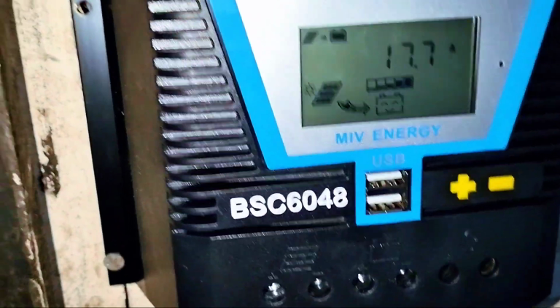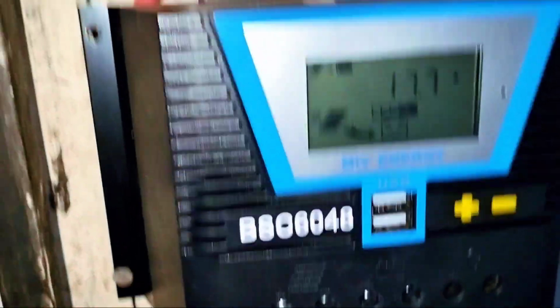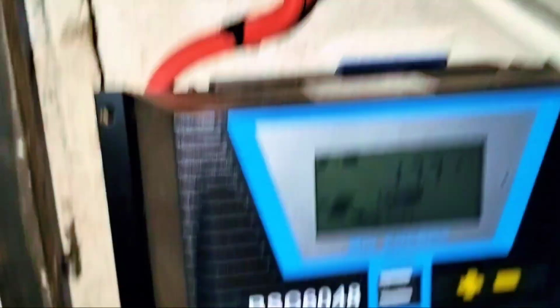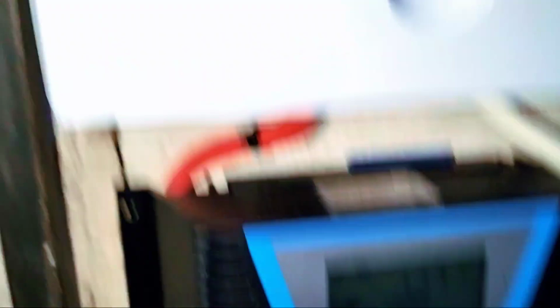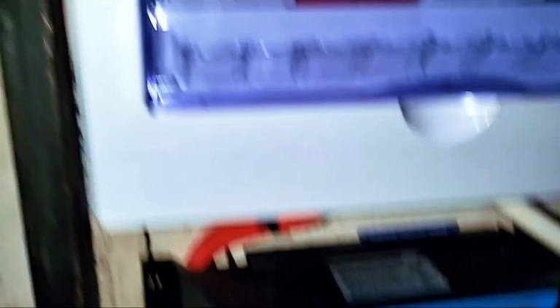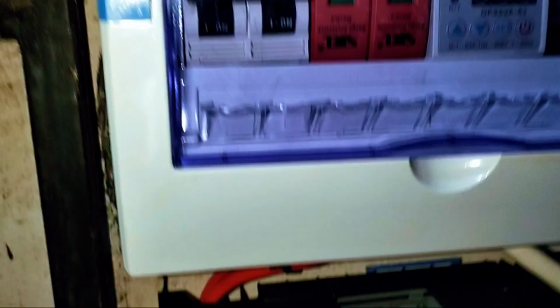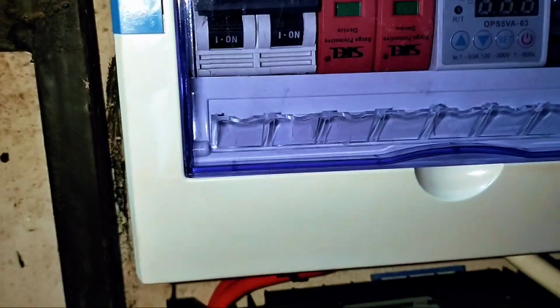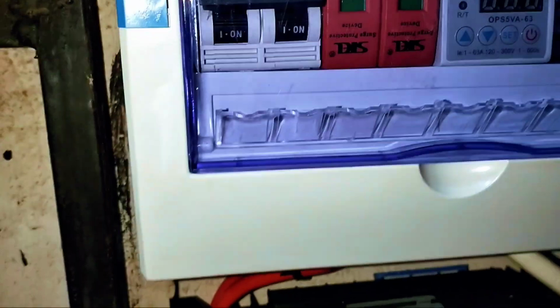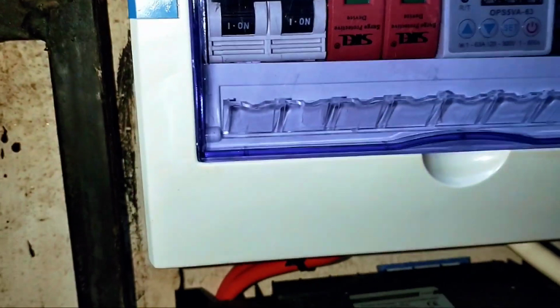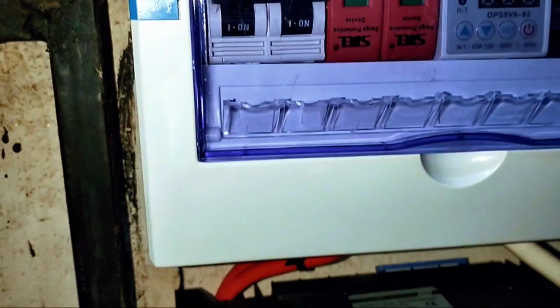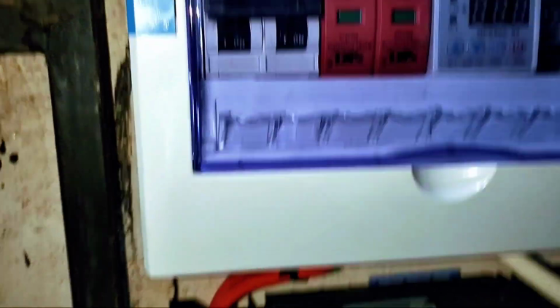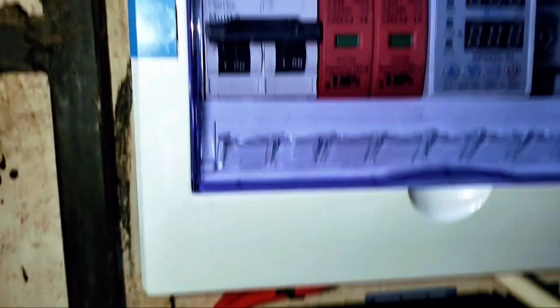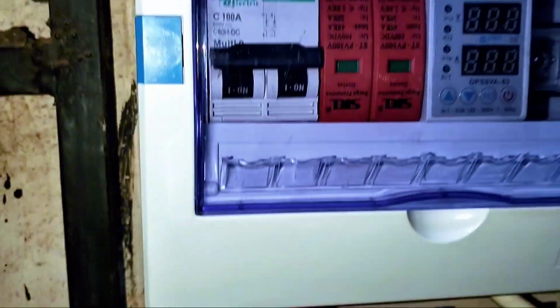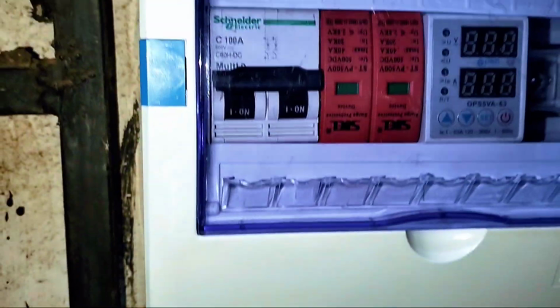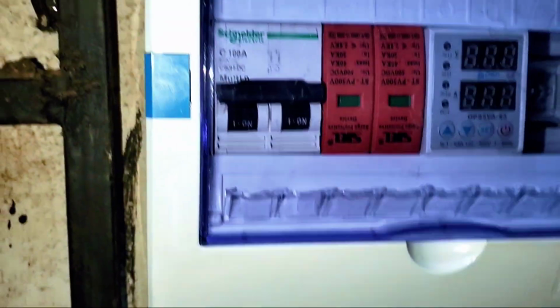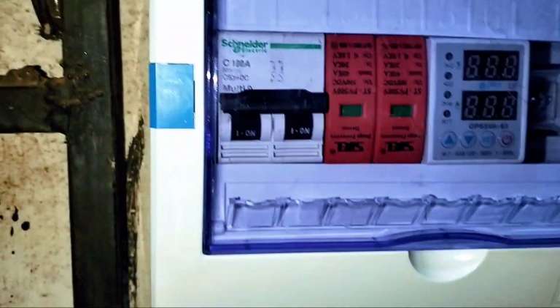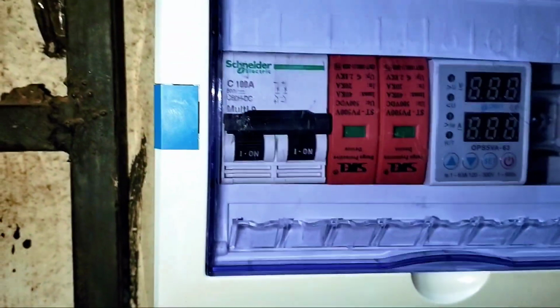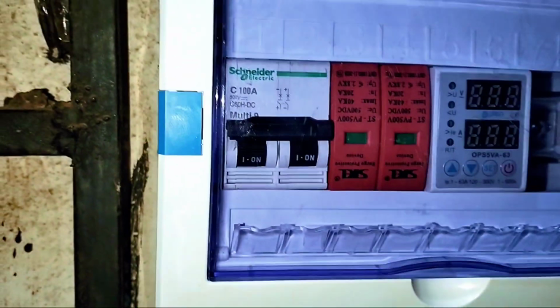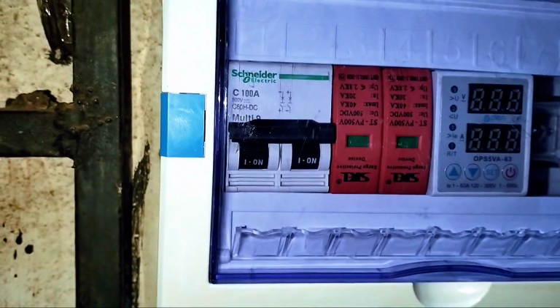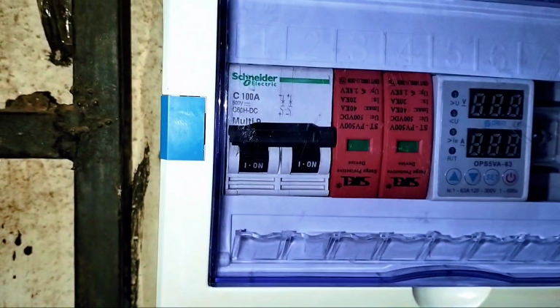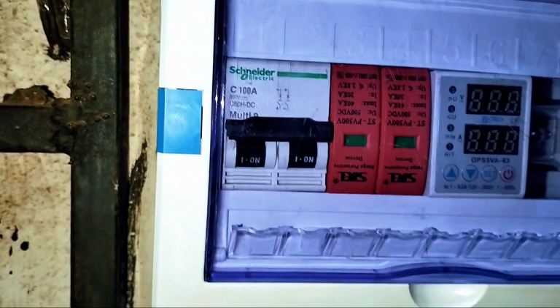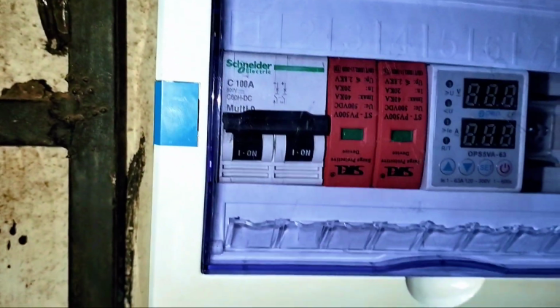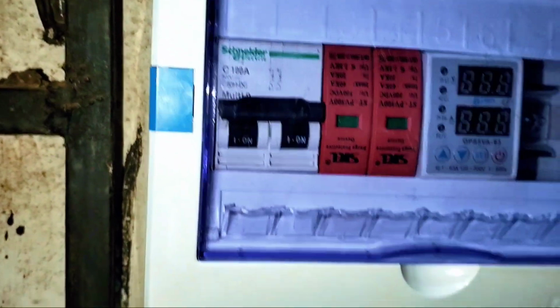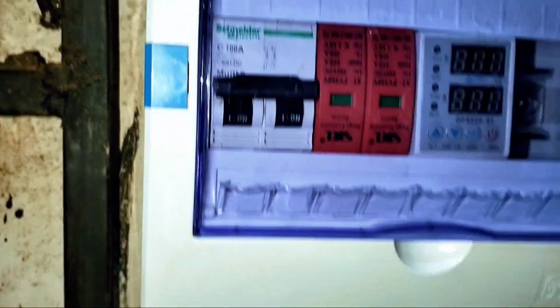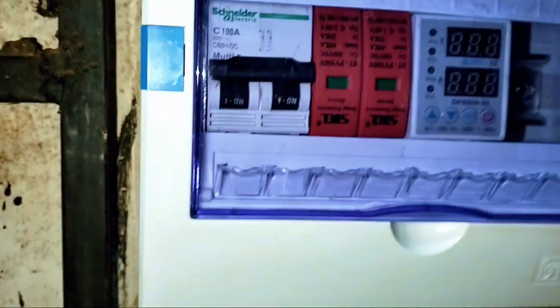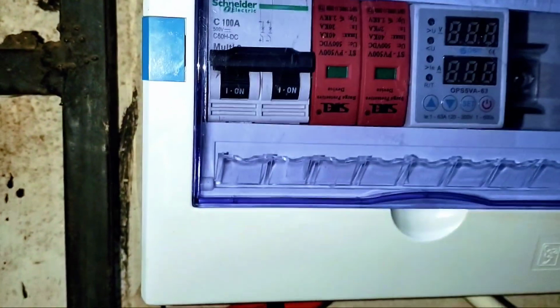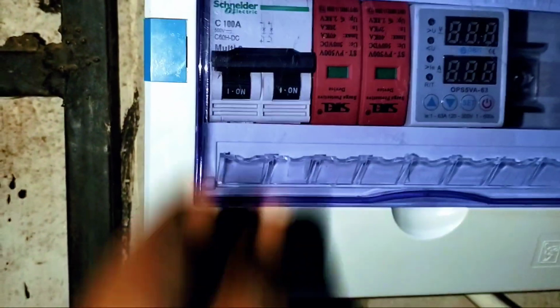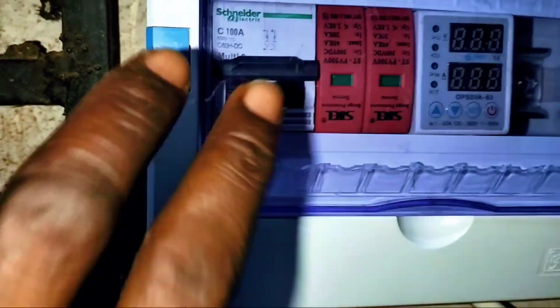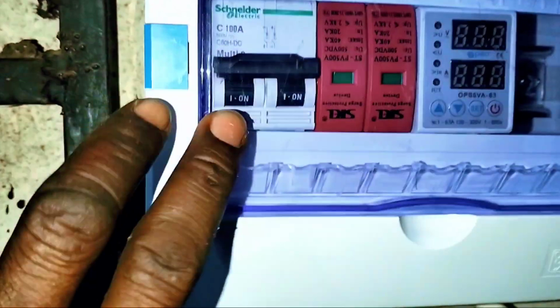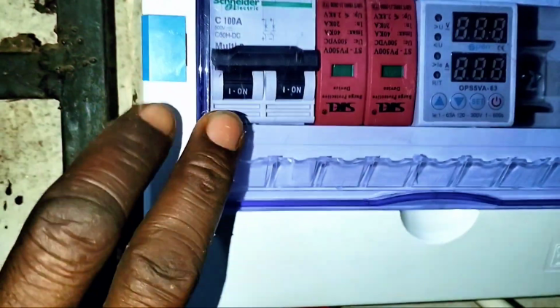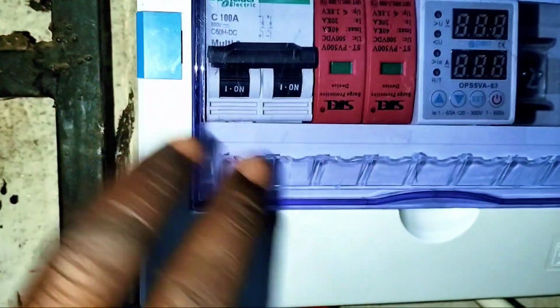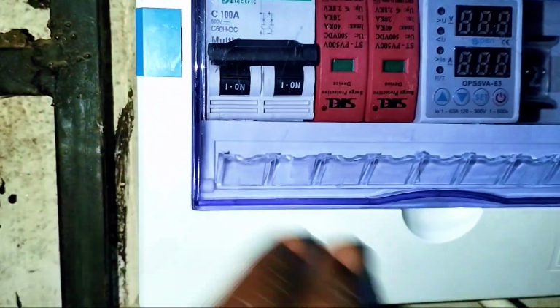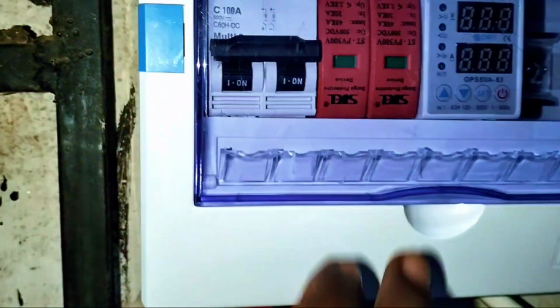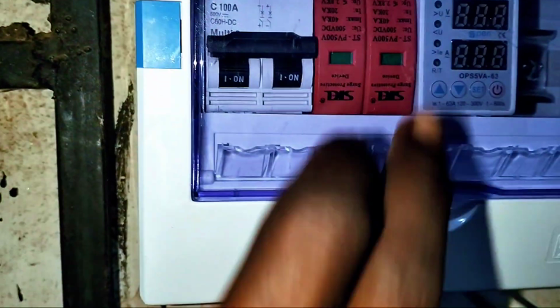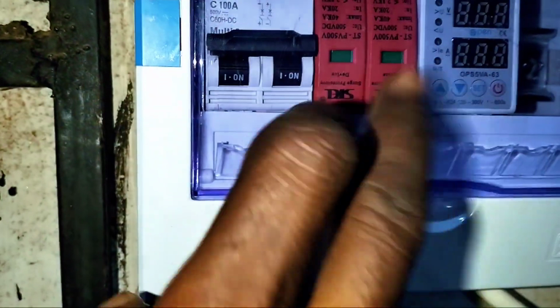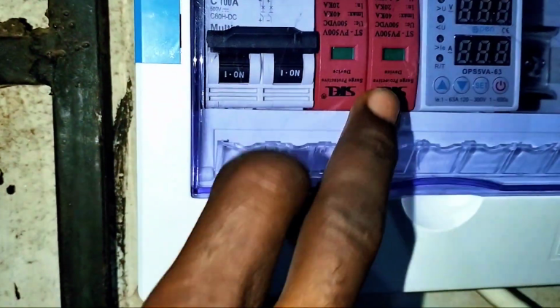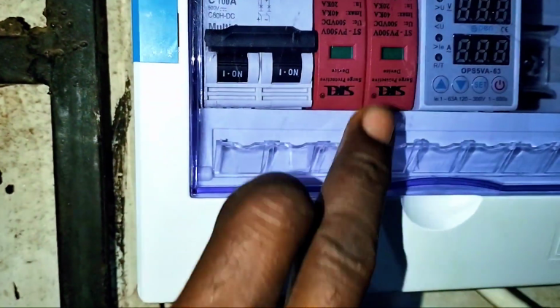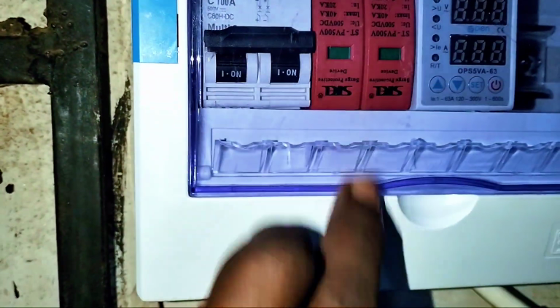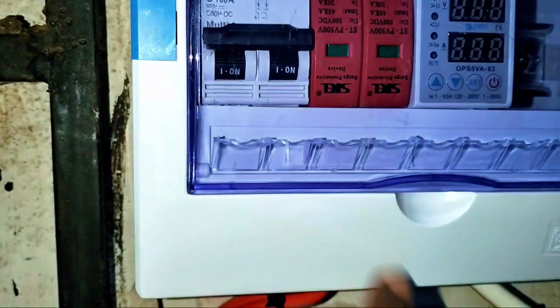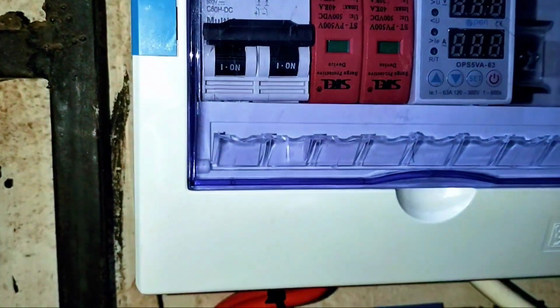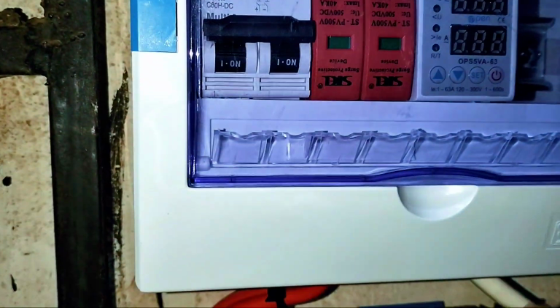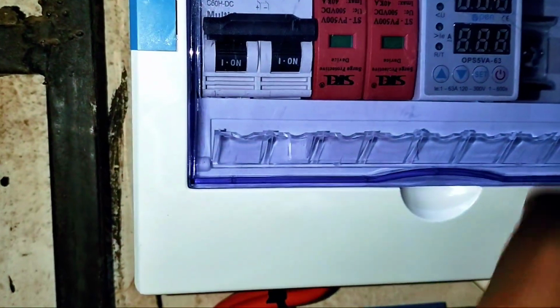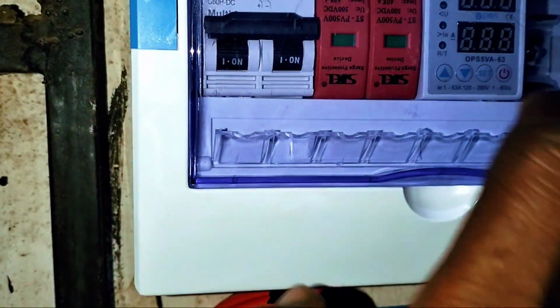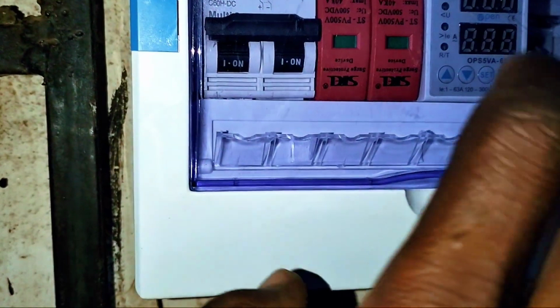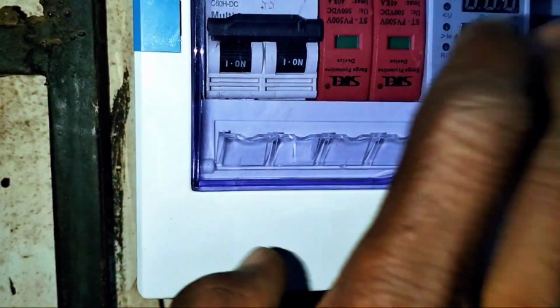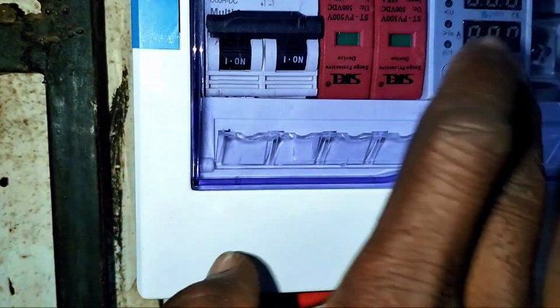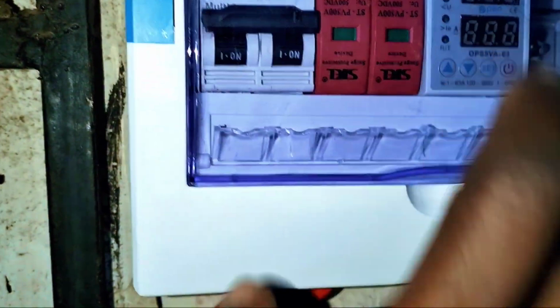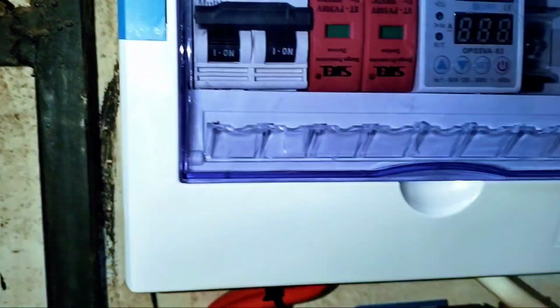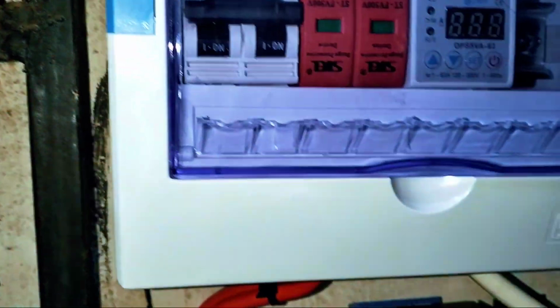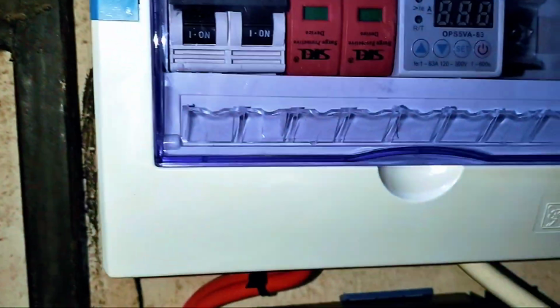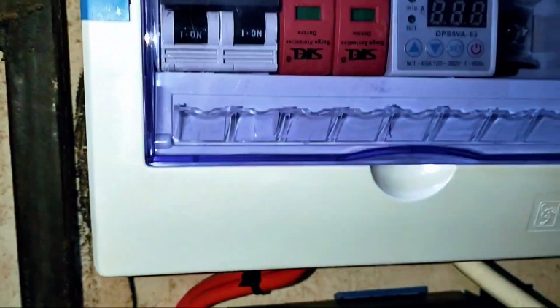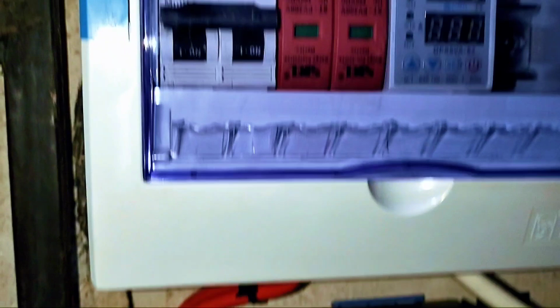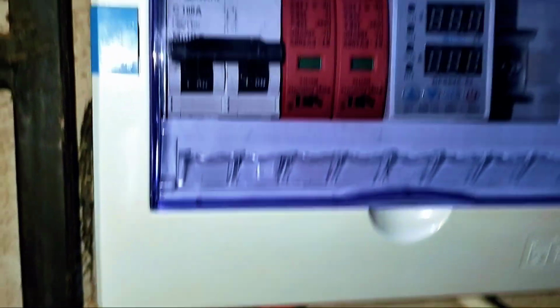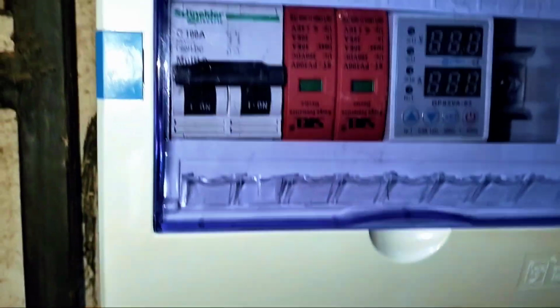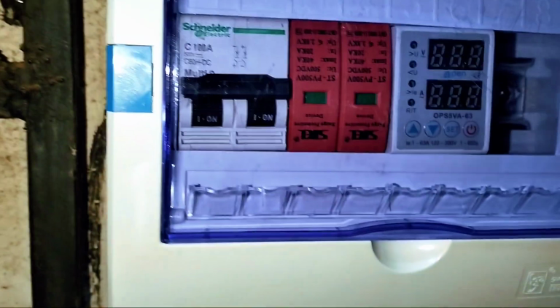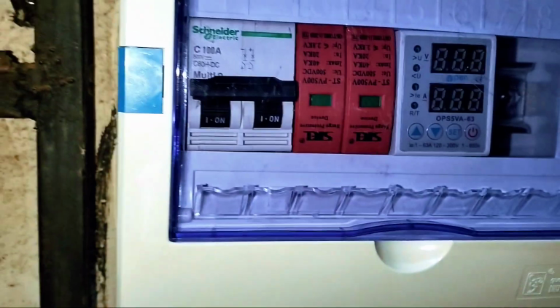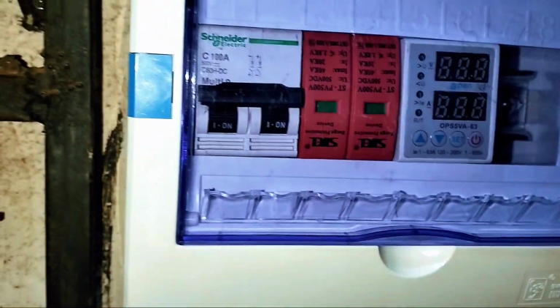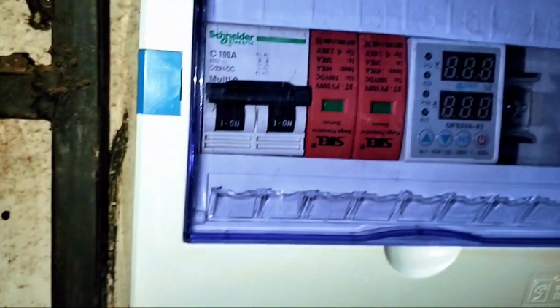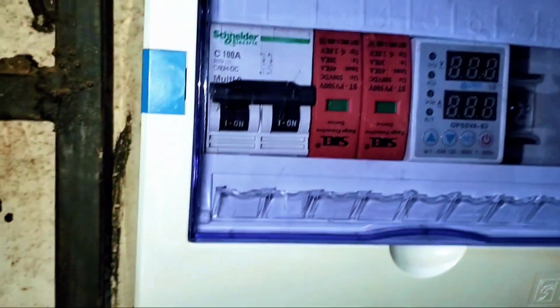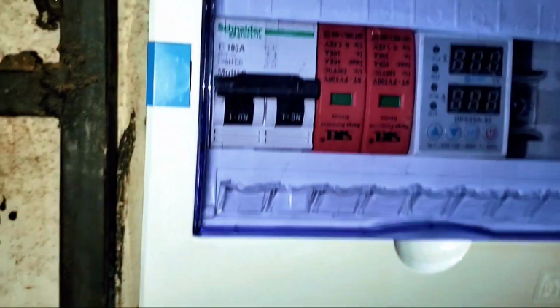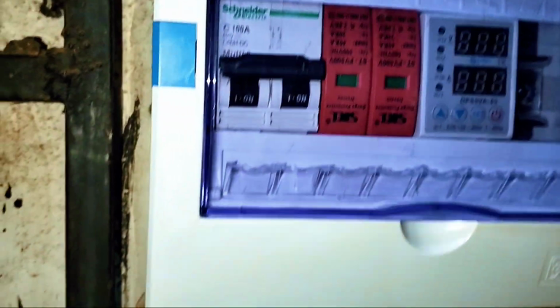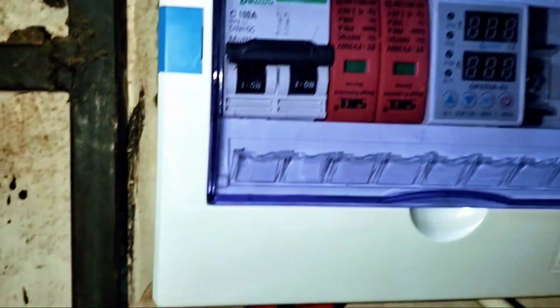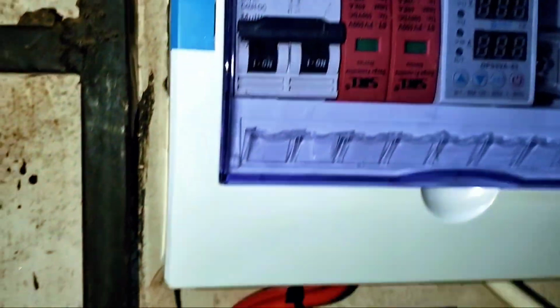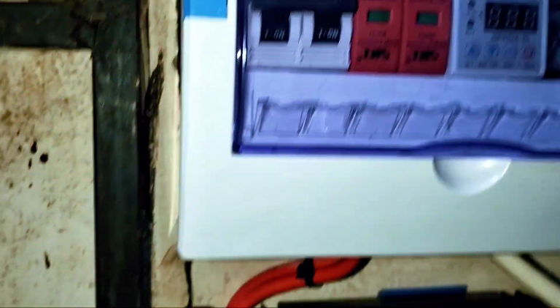Here is a breaker box which contains a DC breaker, DC SVD, and a voltage guard.